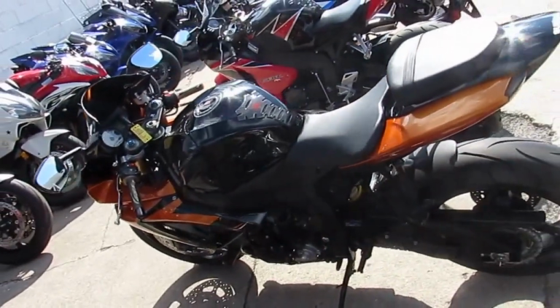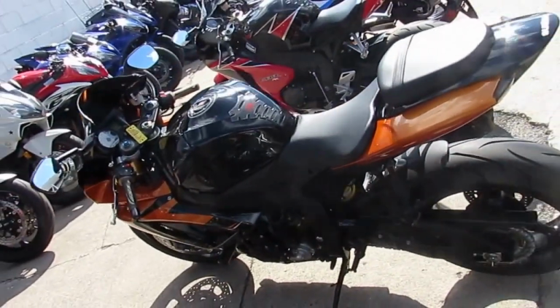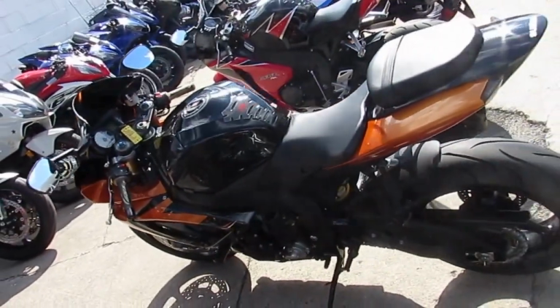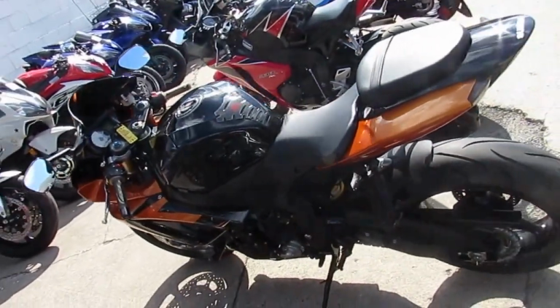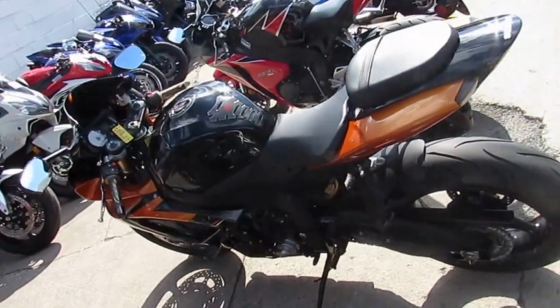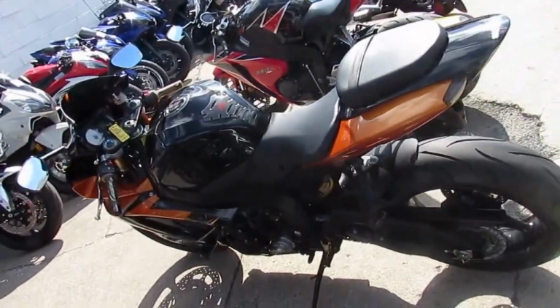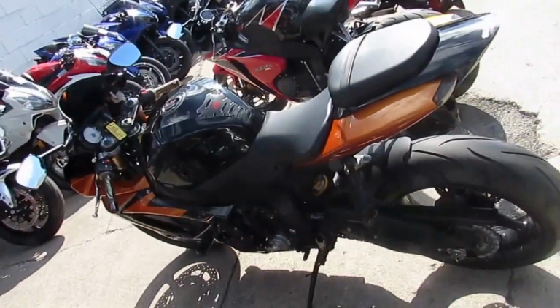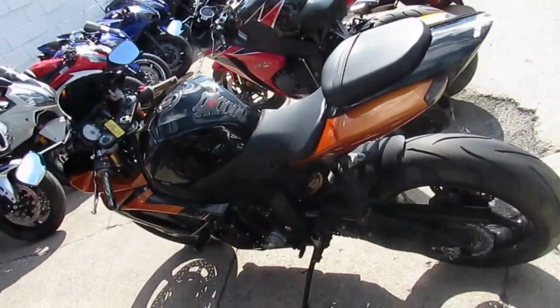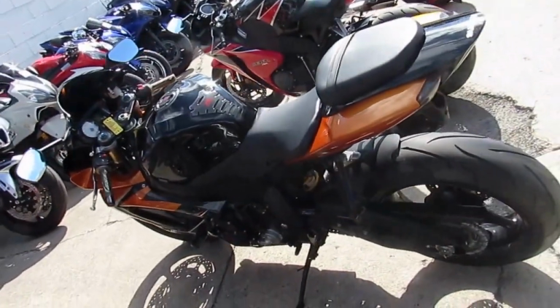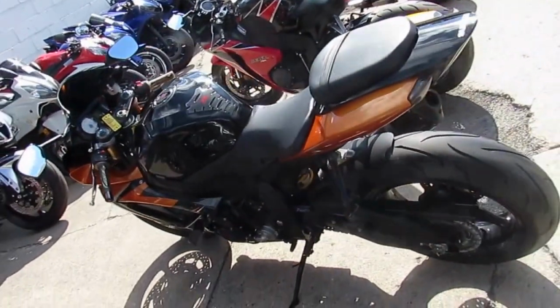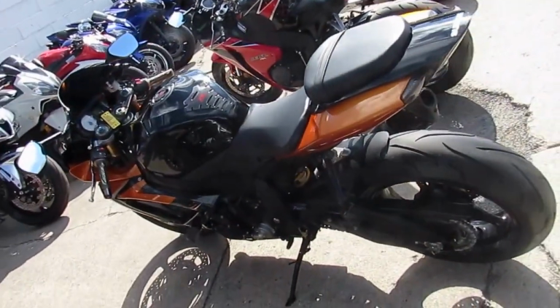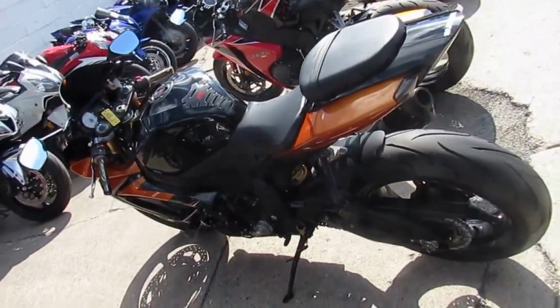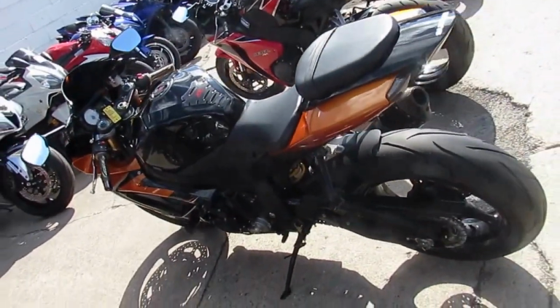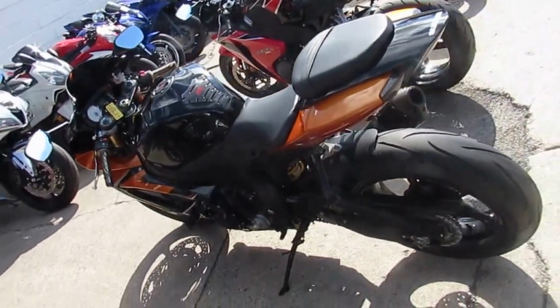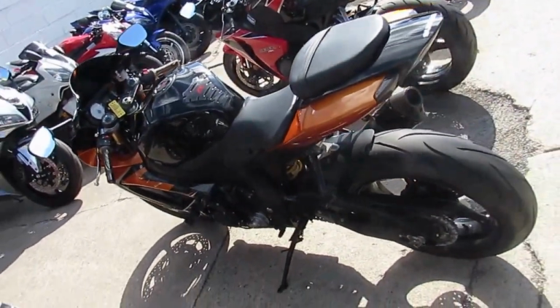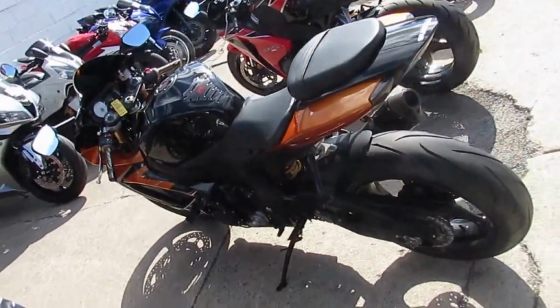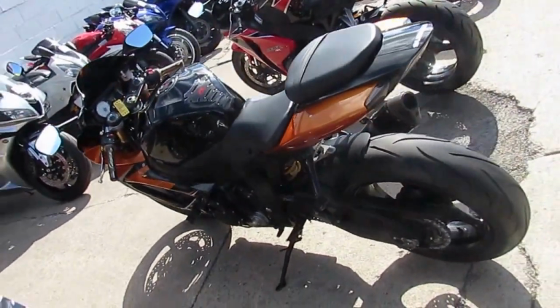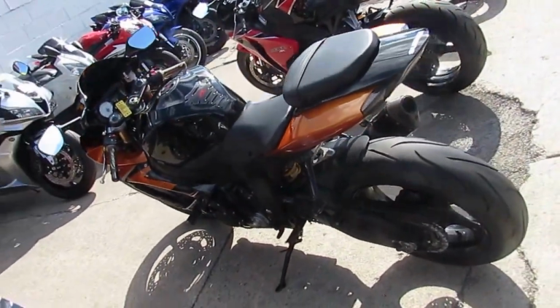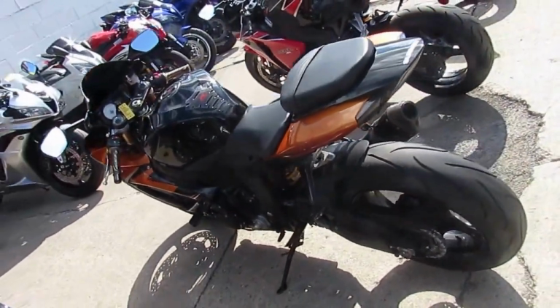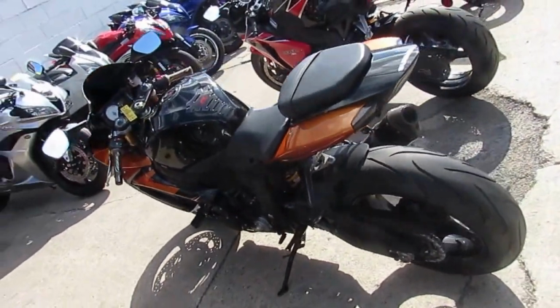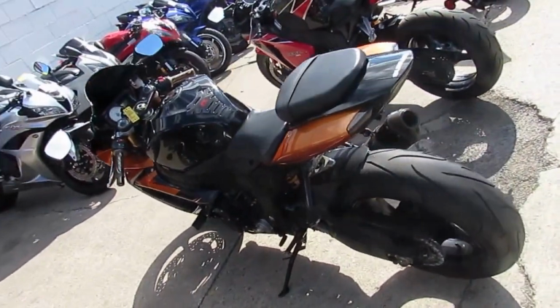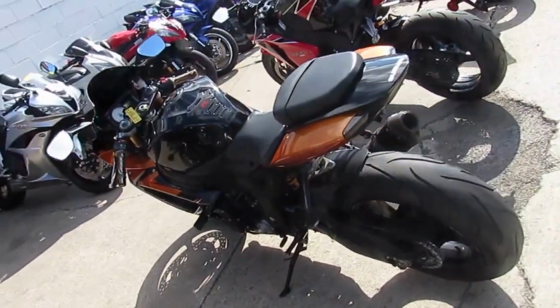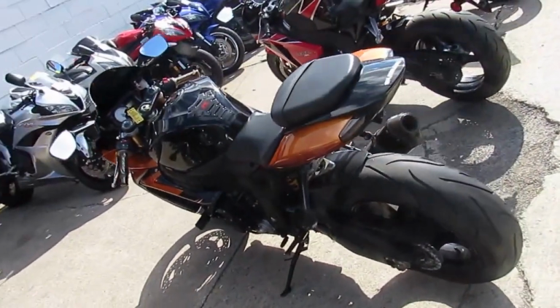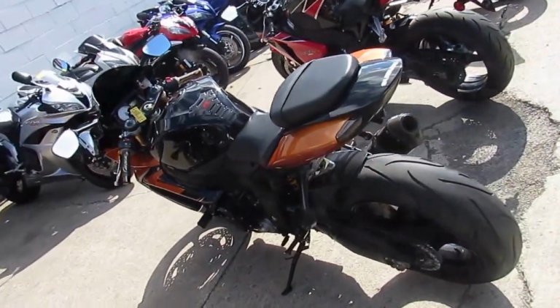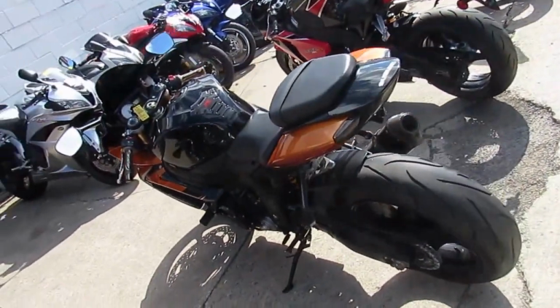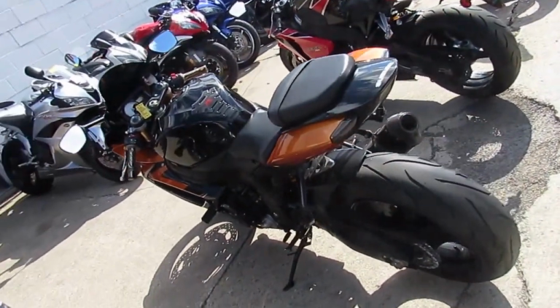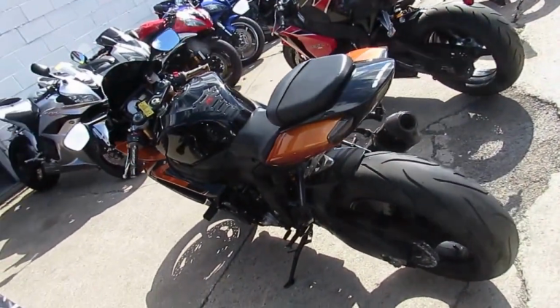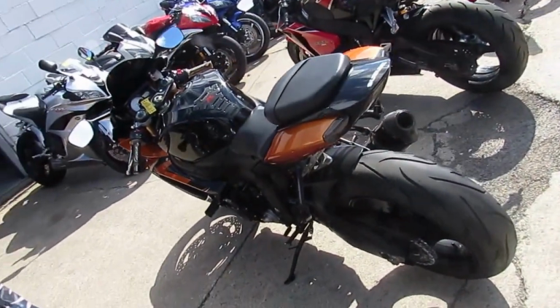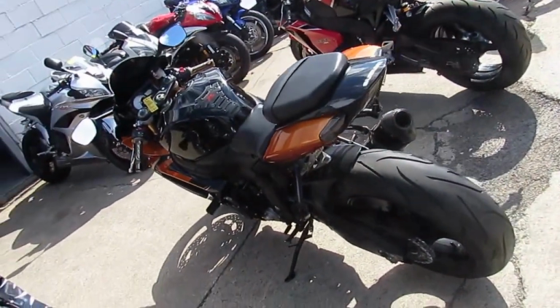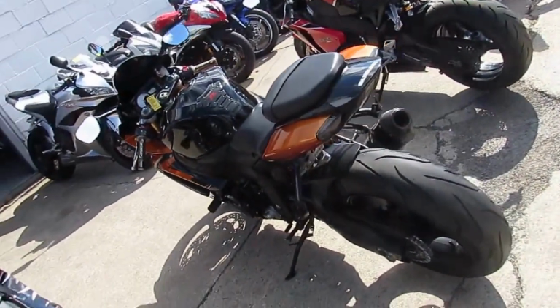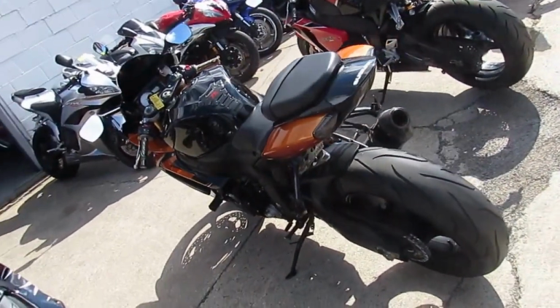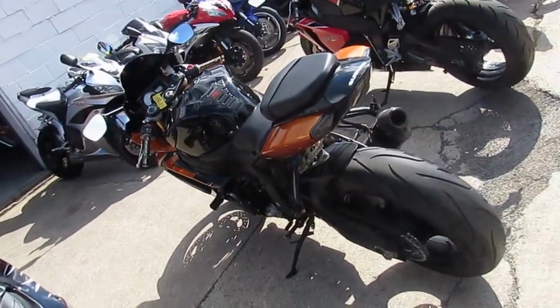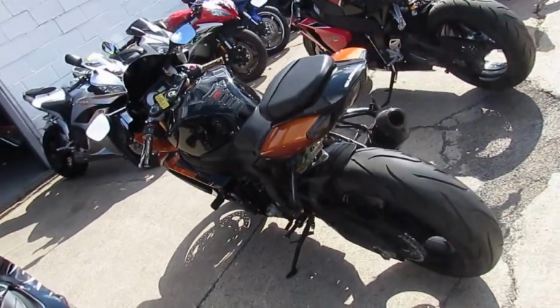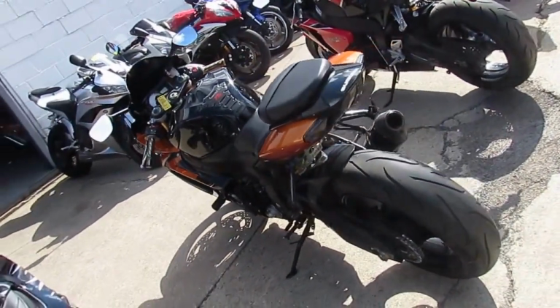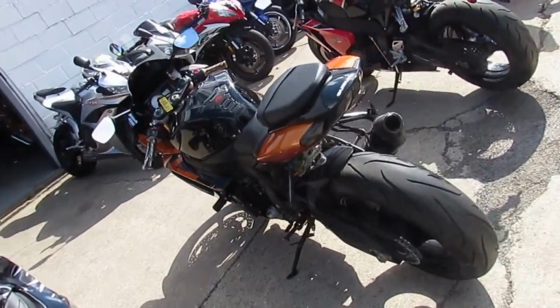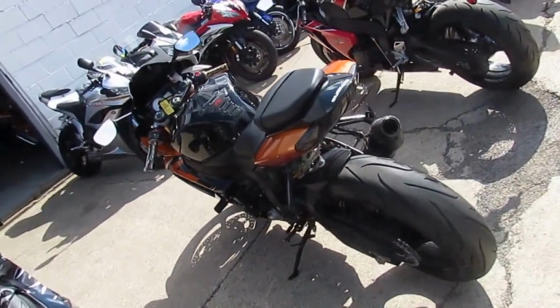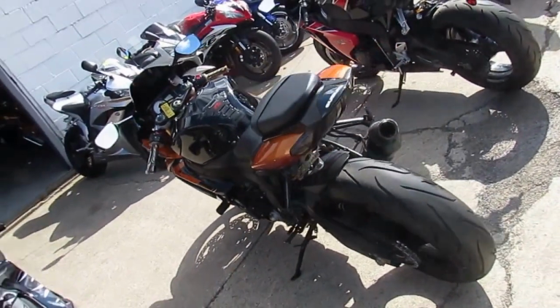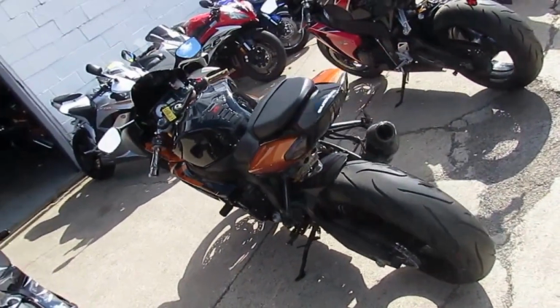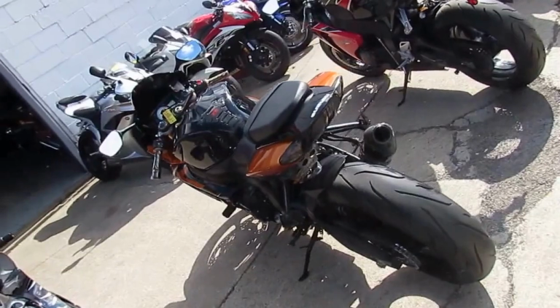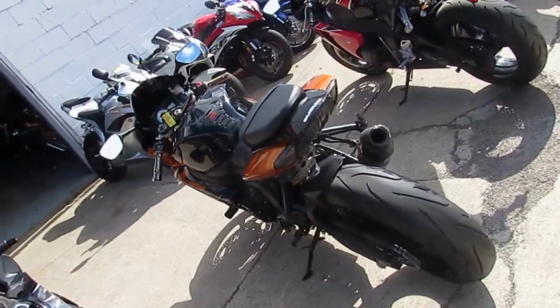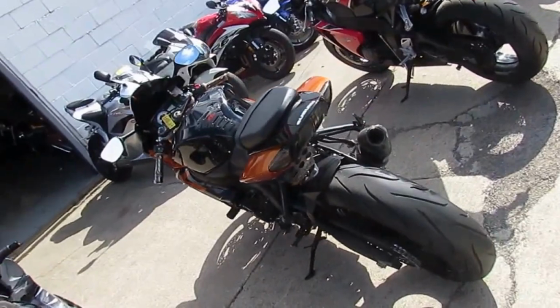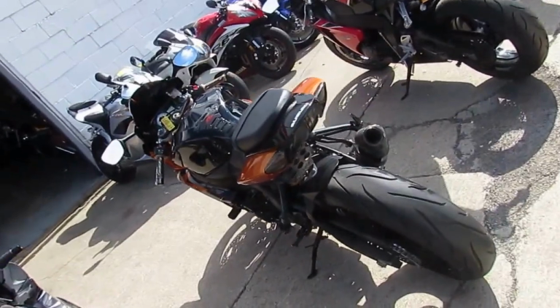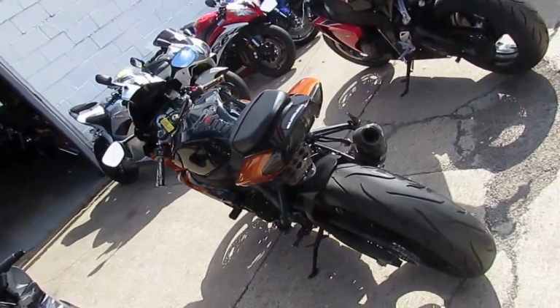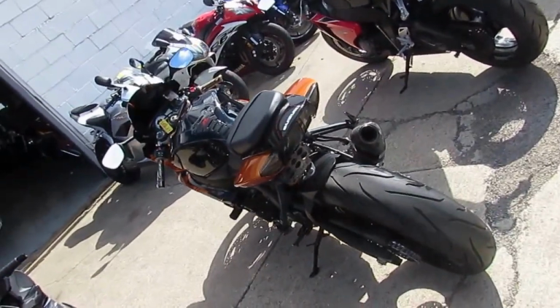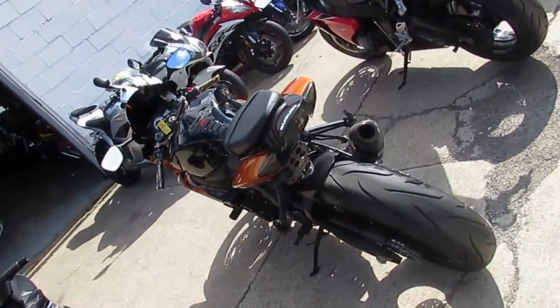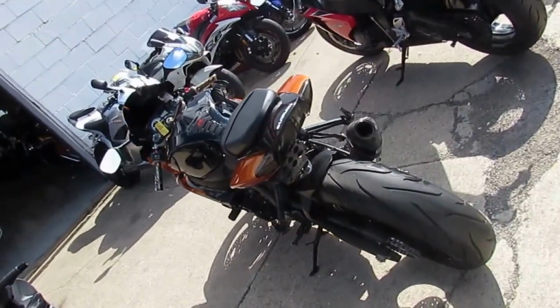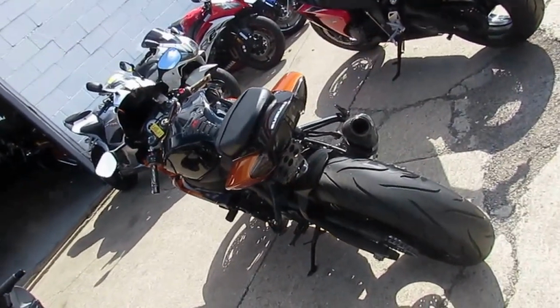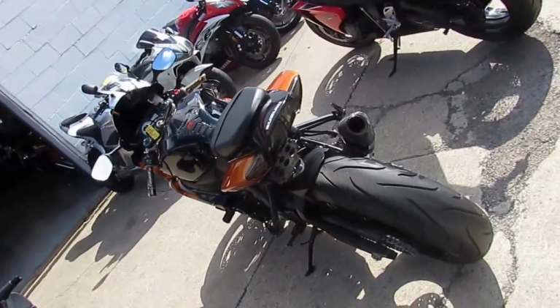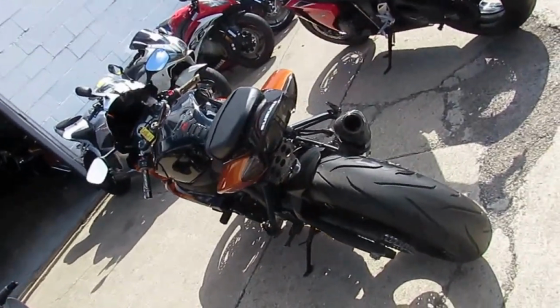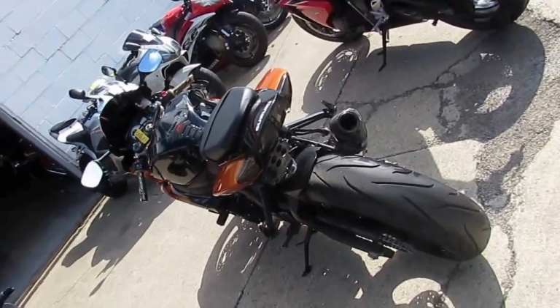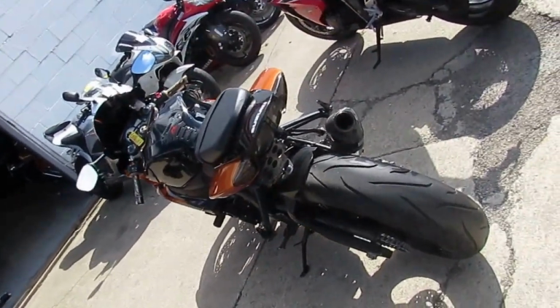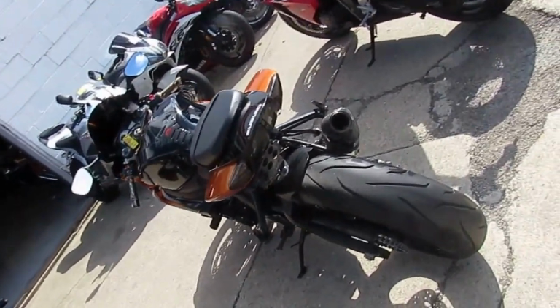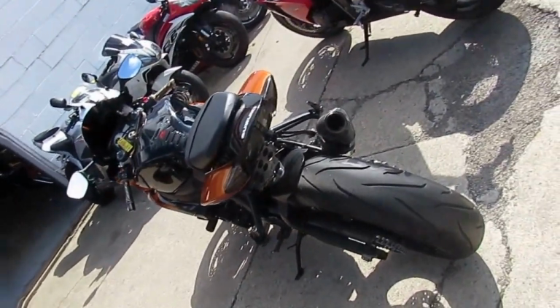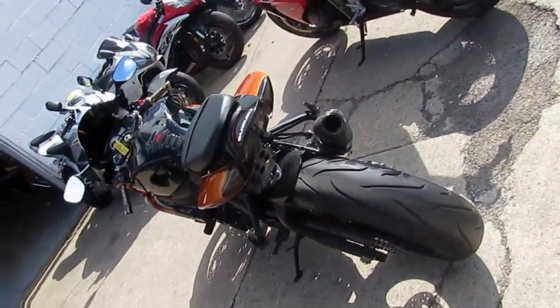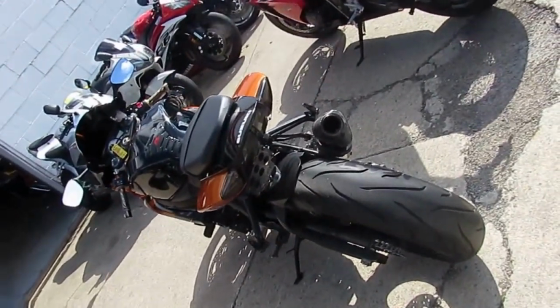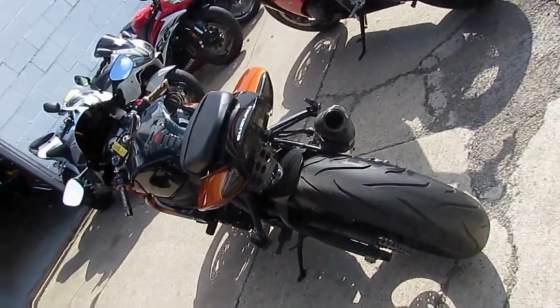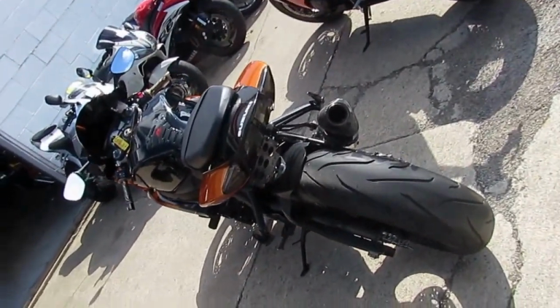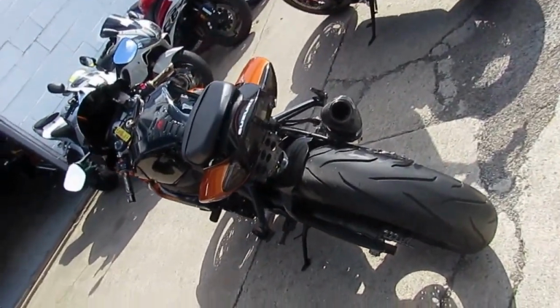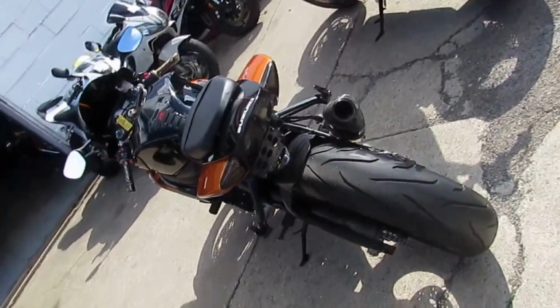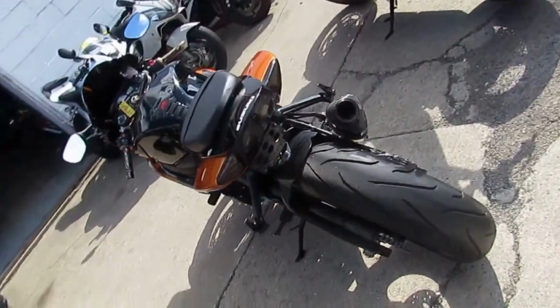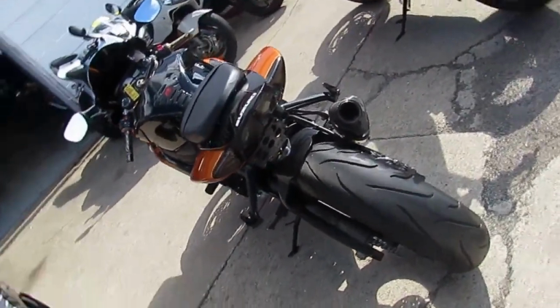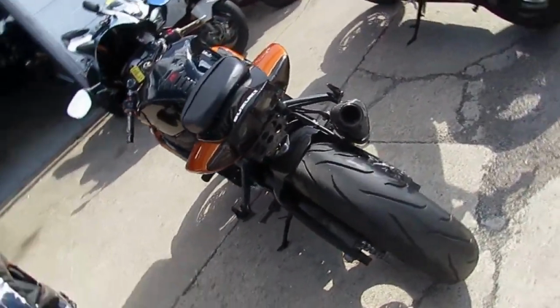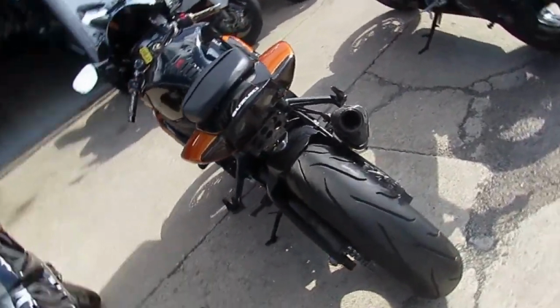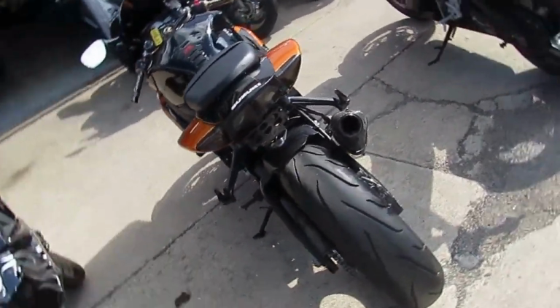It's been inspected, all the fluids have been changed, and it's ready for you to tear up the streets — and look good doing it — at only $59.99.